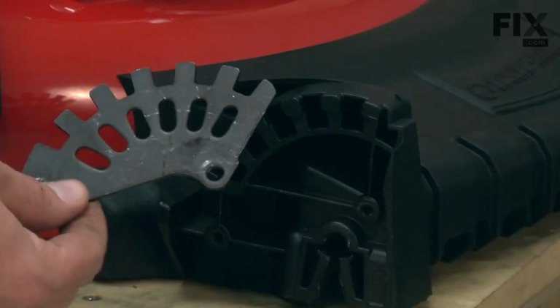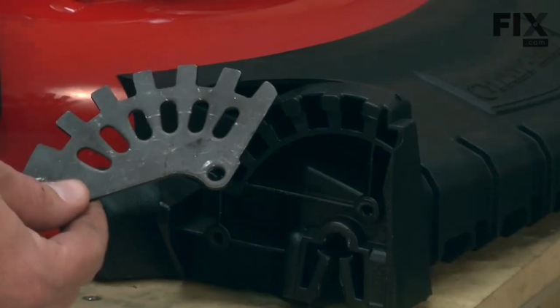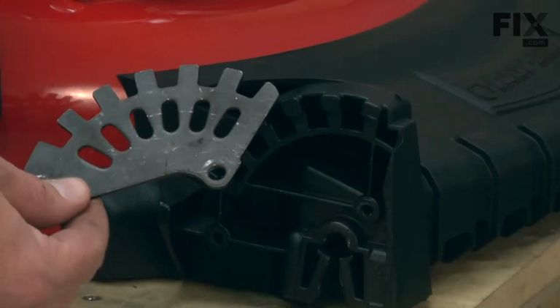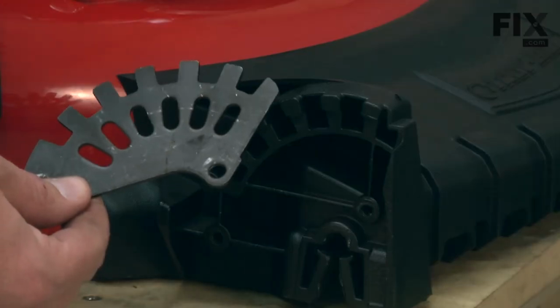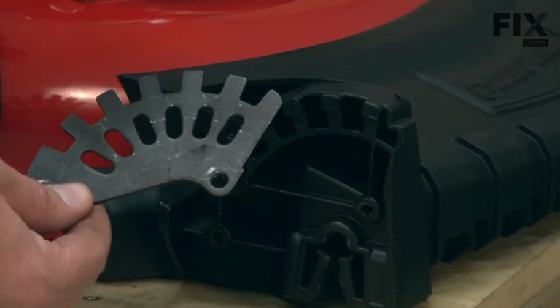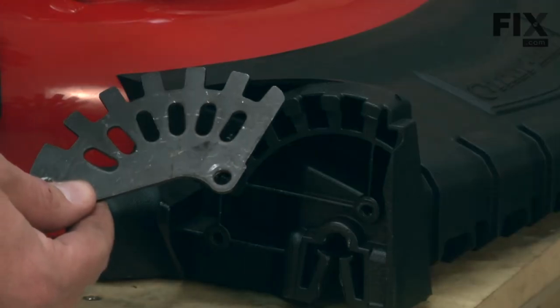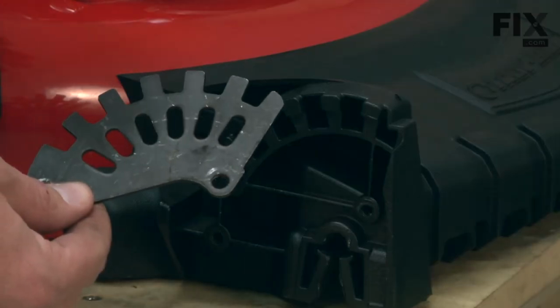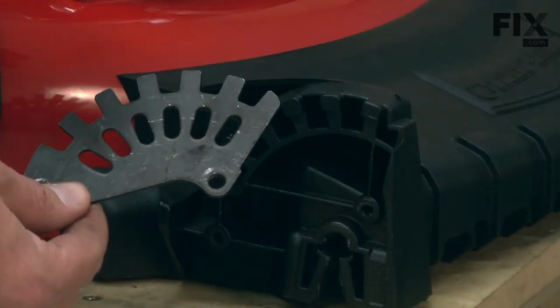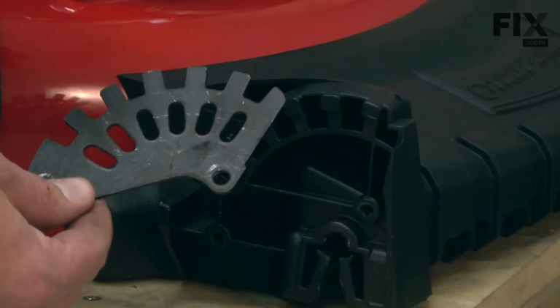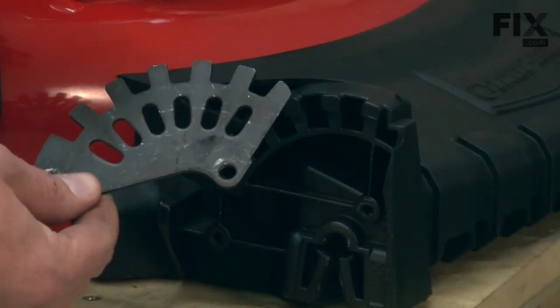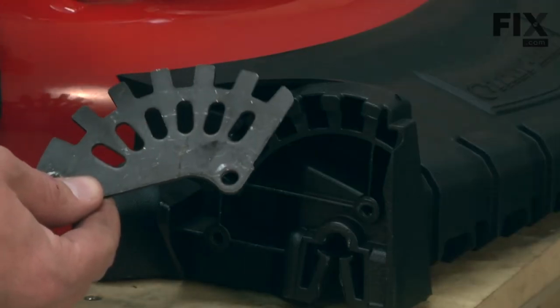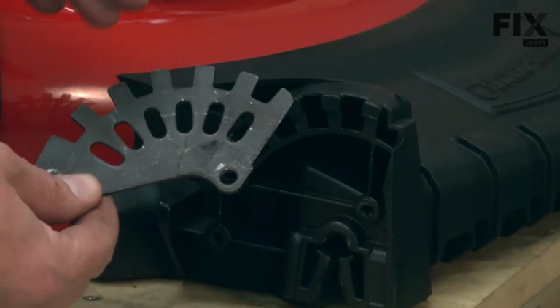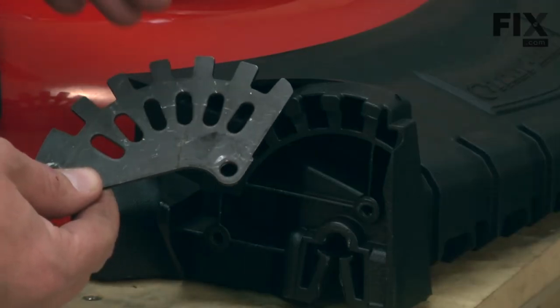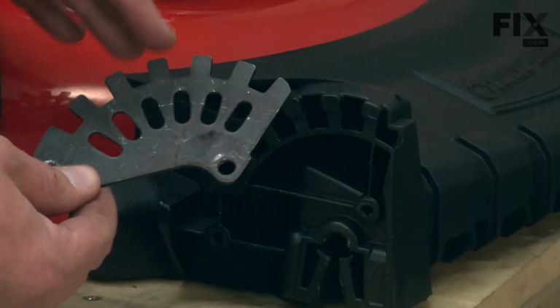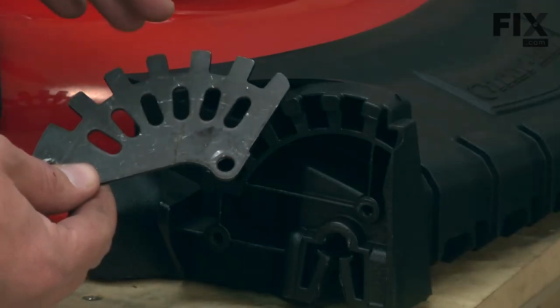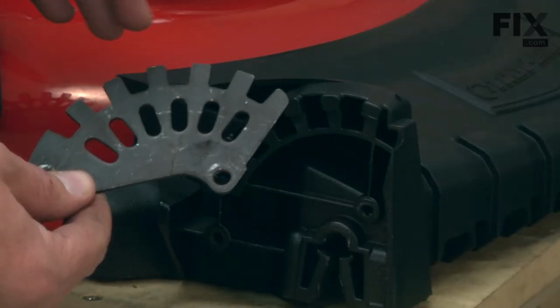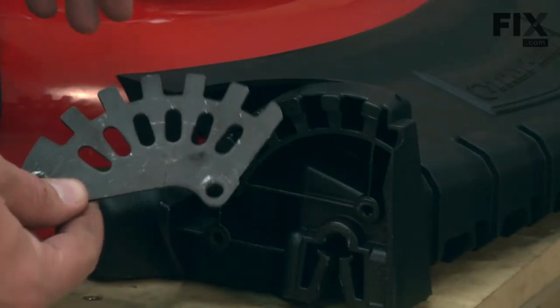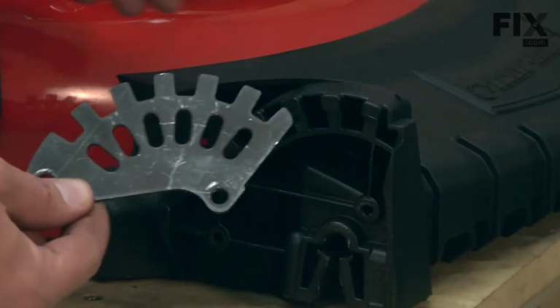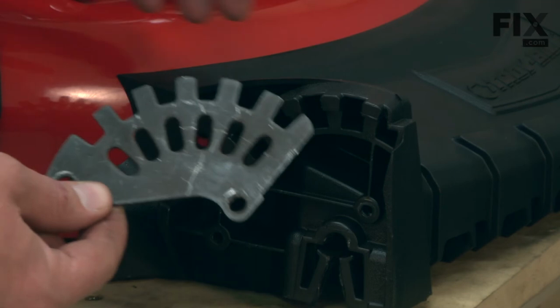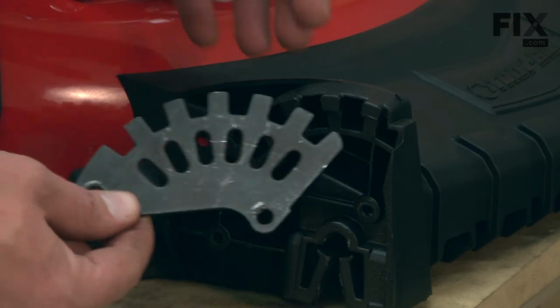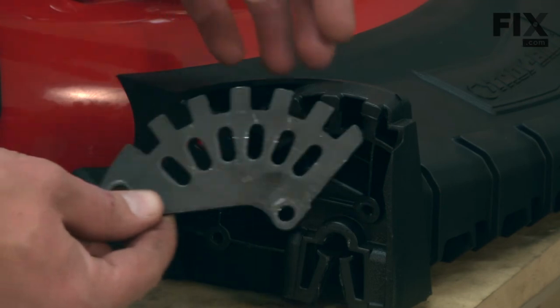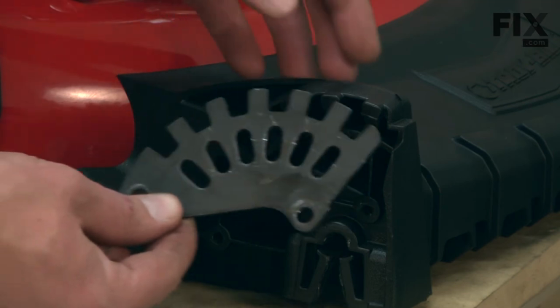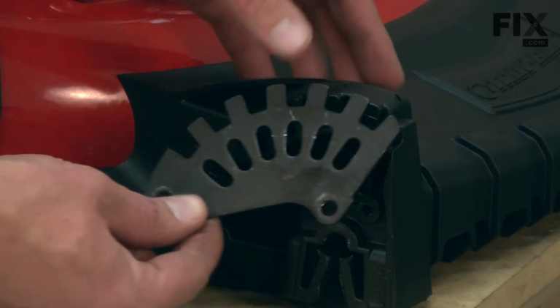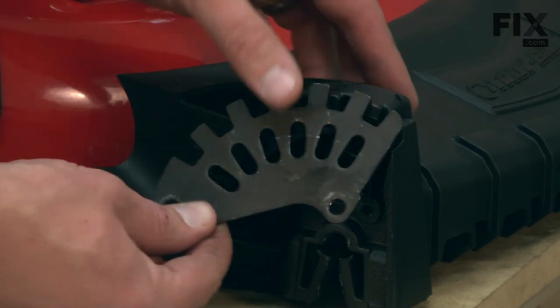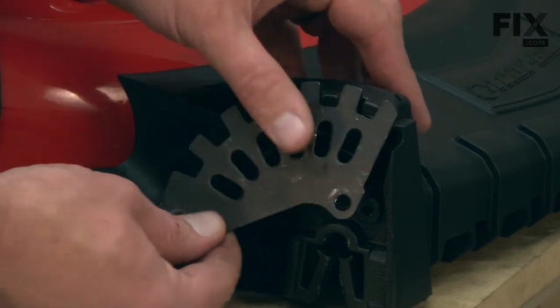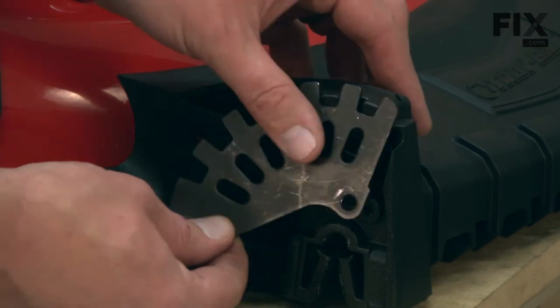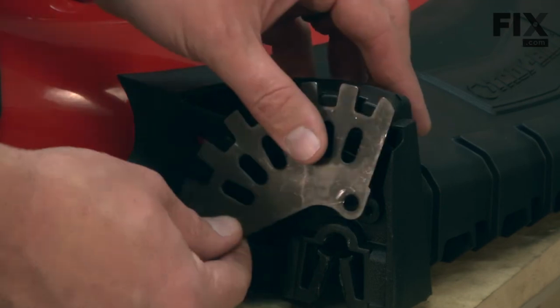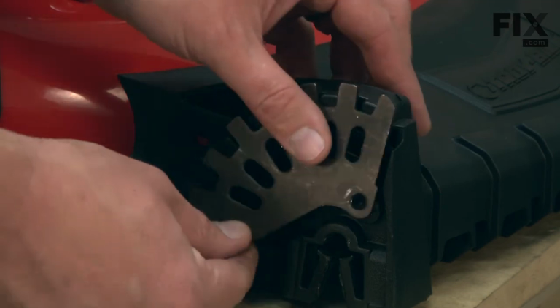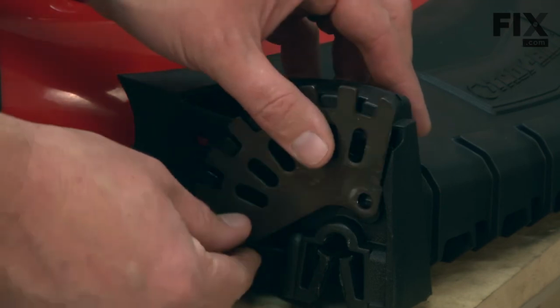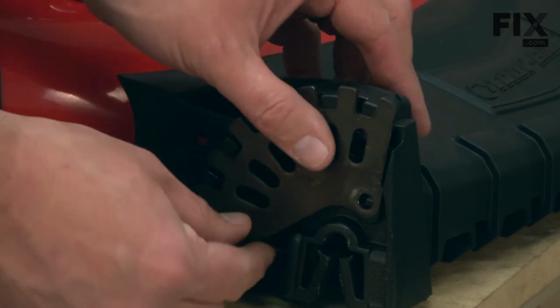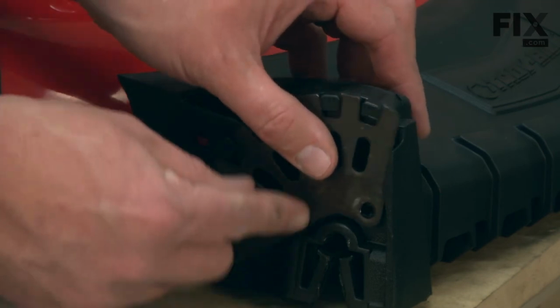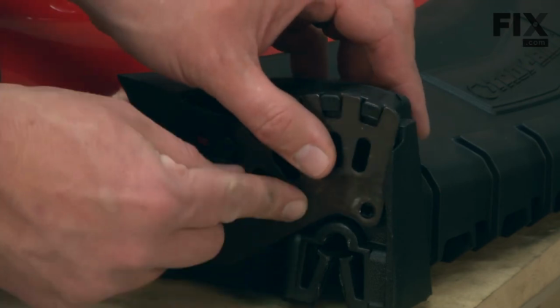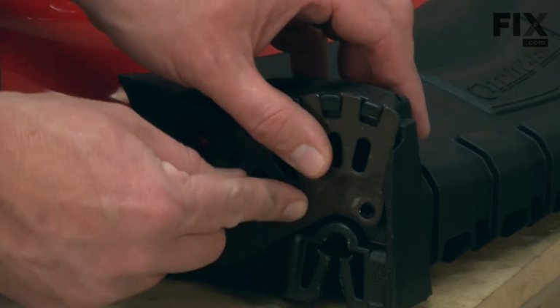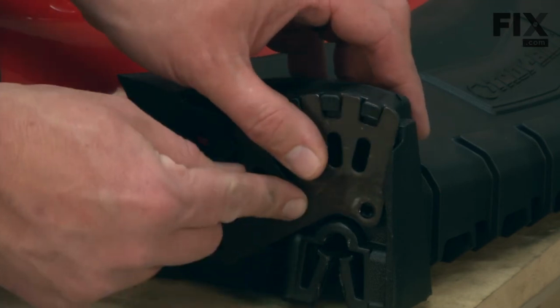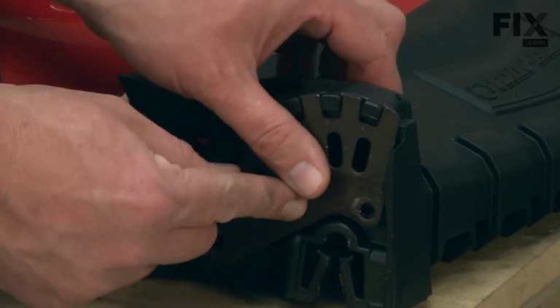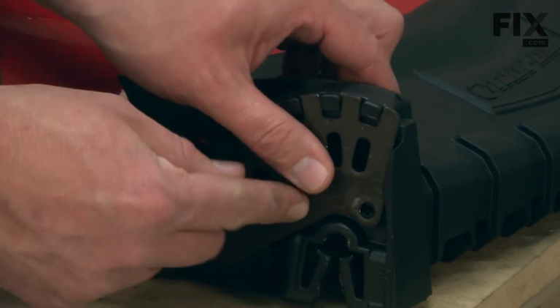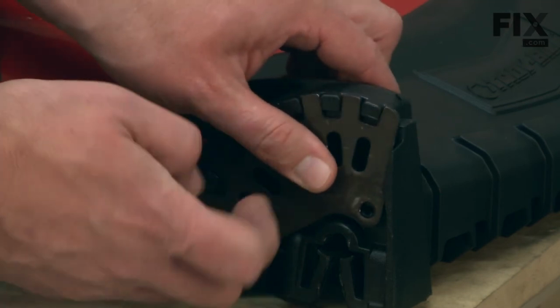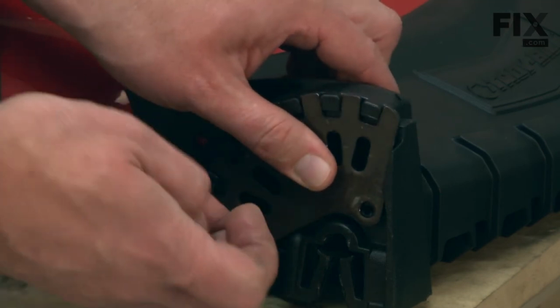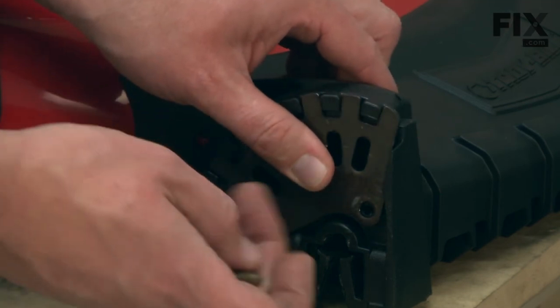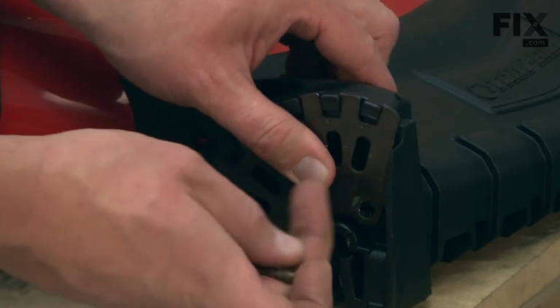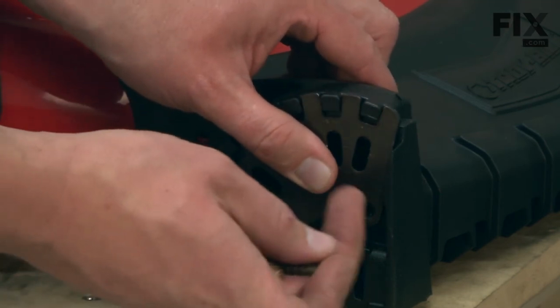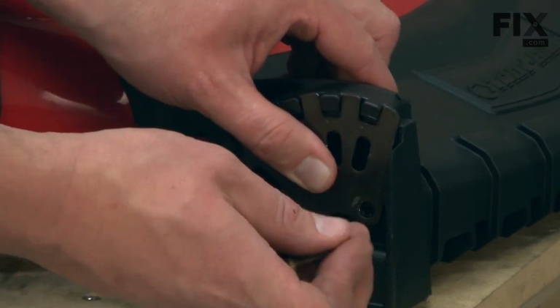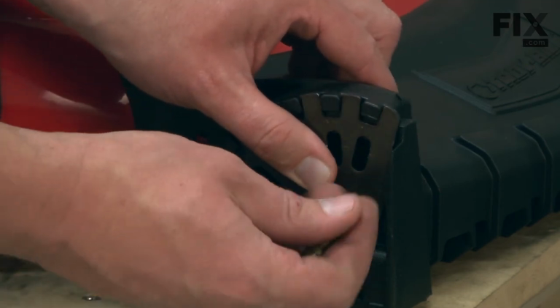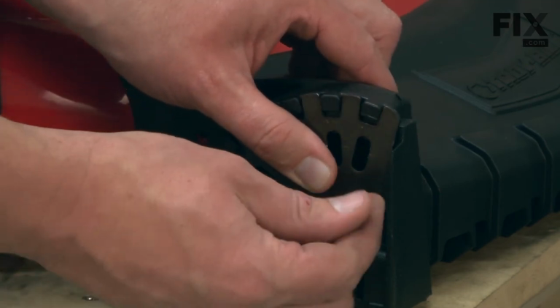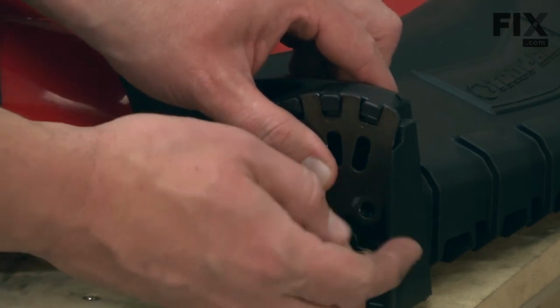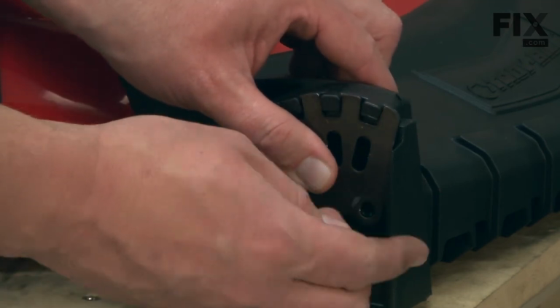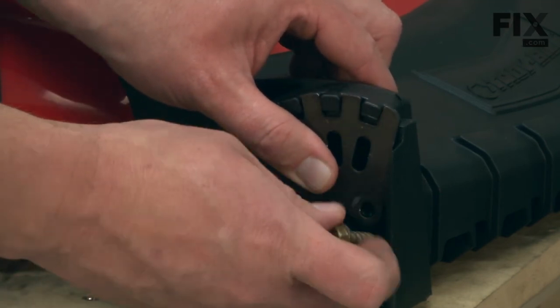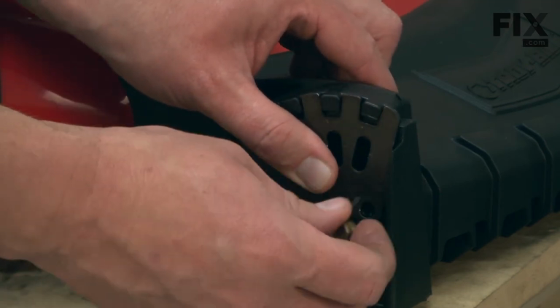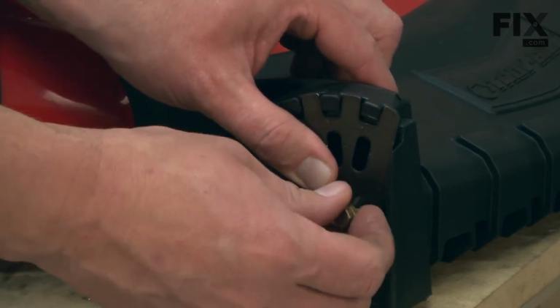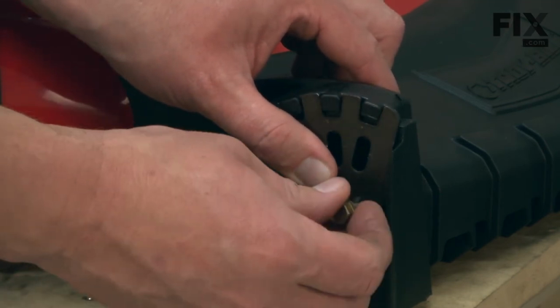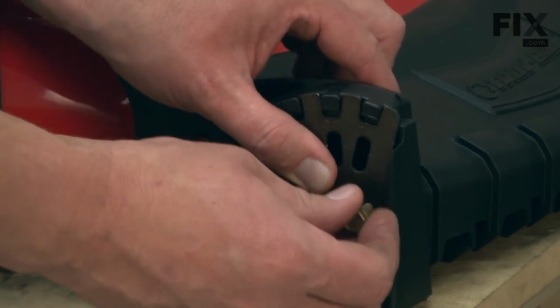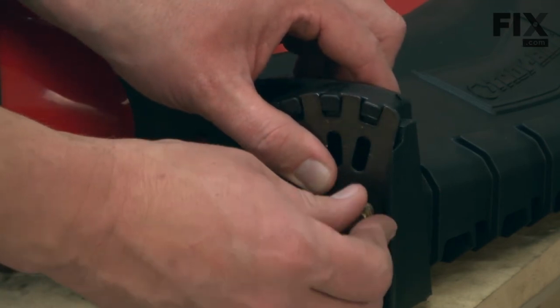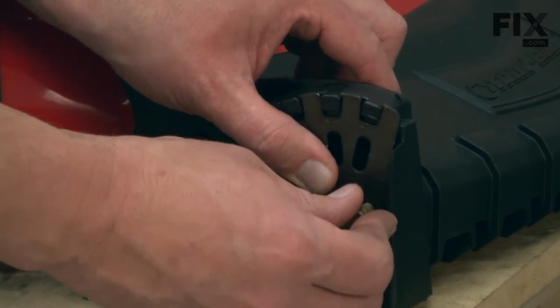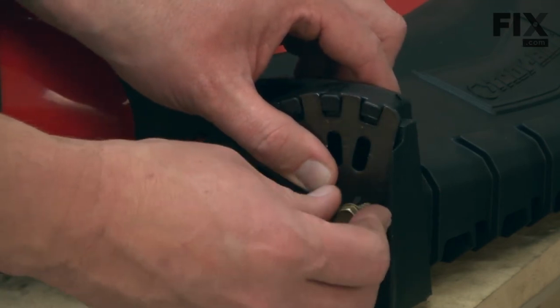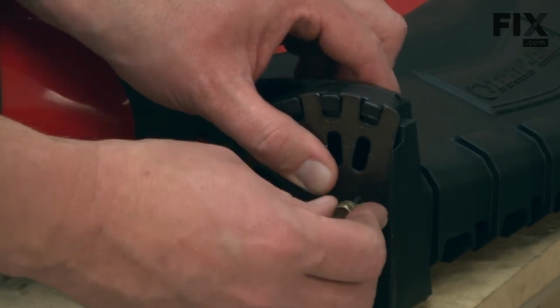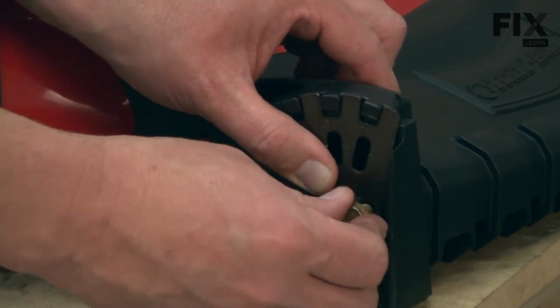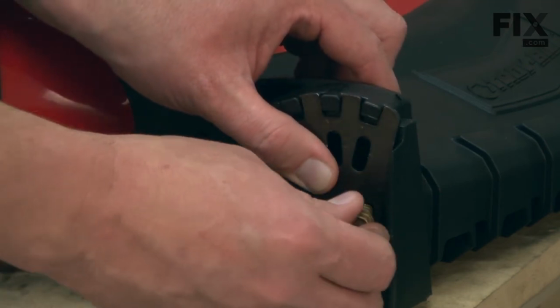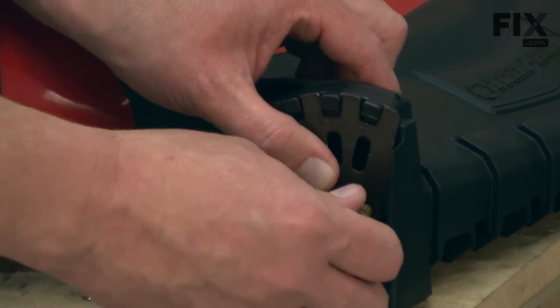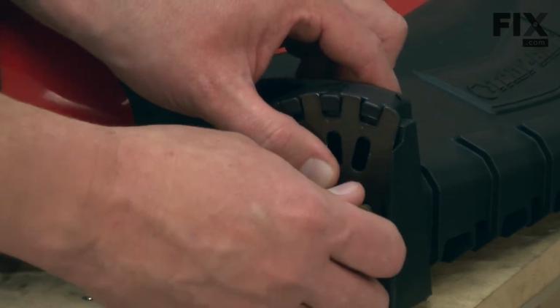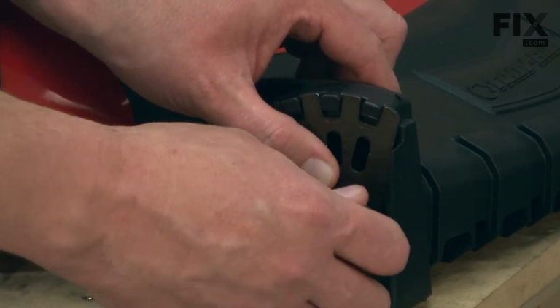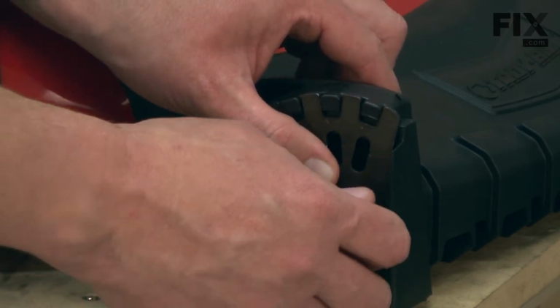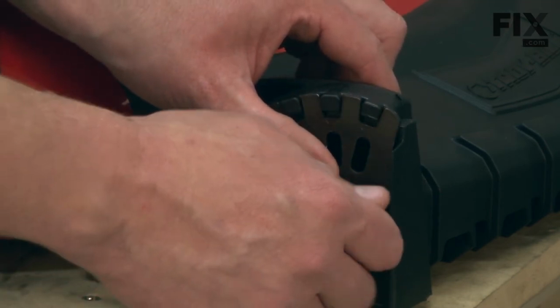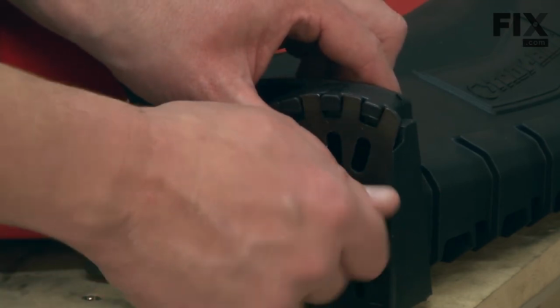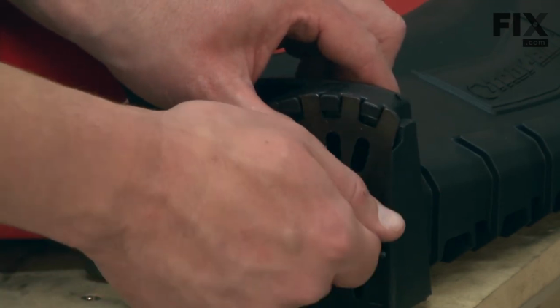Now I can reinstall our front height adjuster plate. I just line it up on the front cover and secure it with the screws.